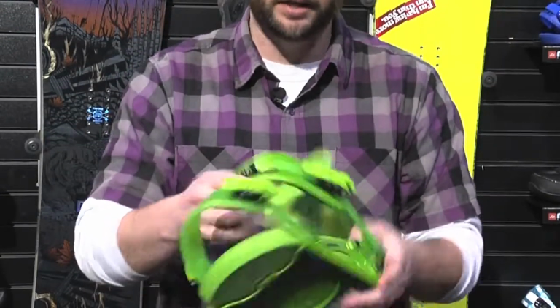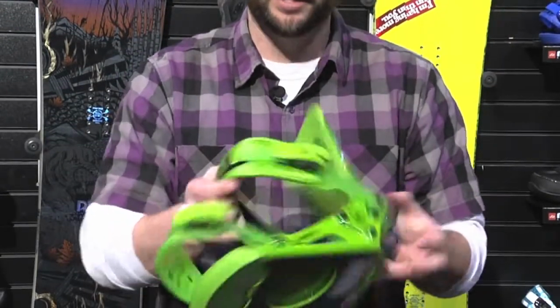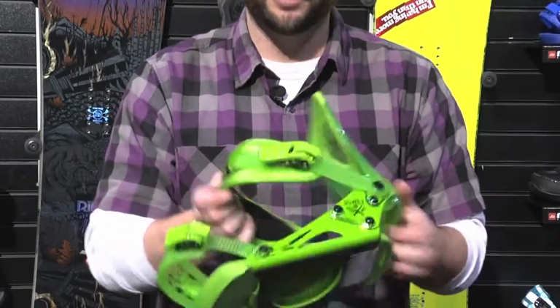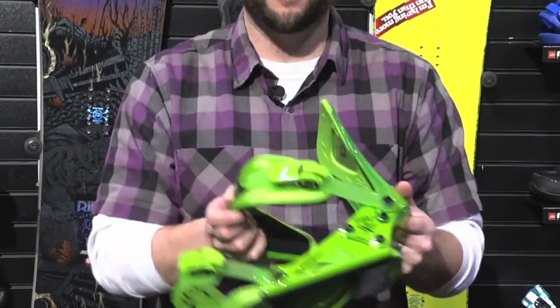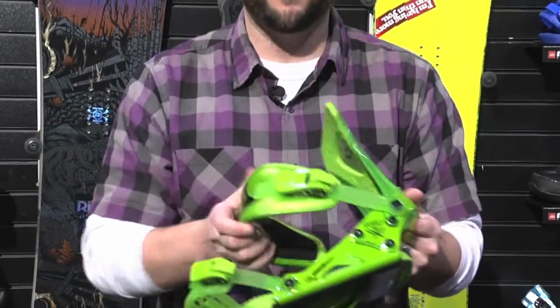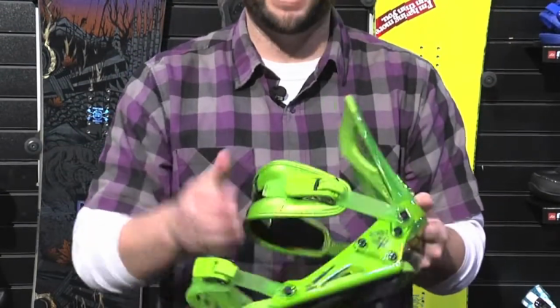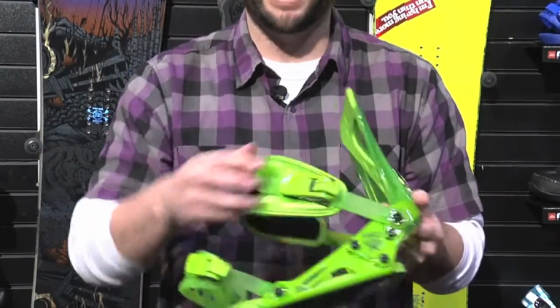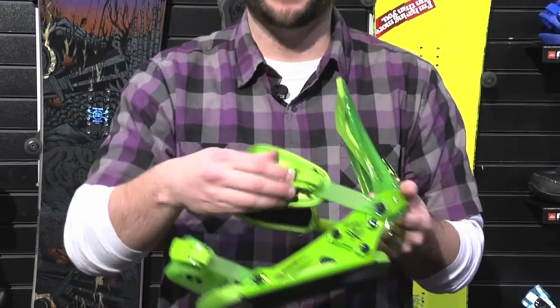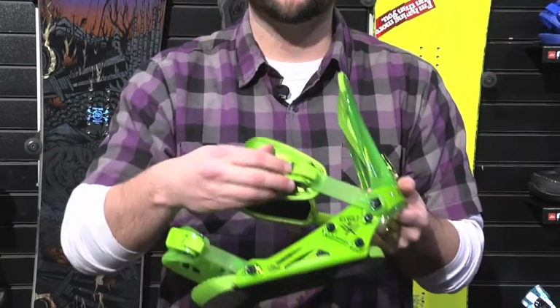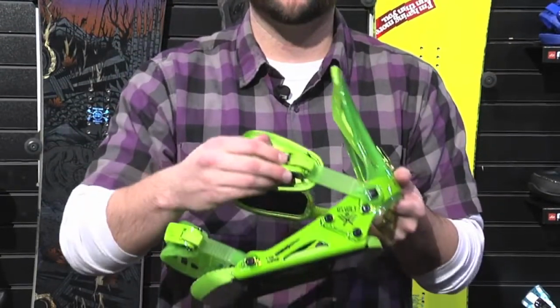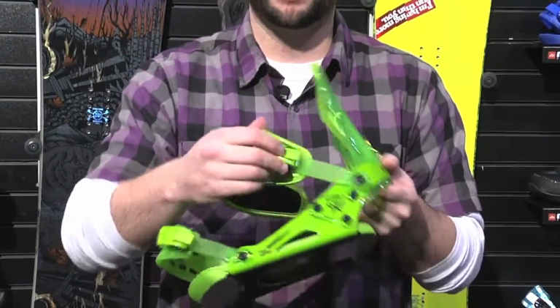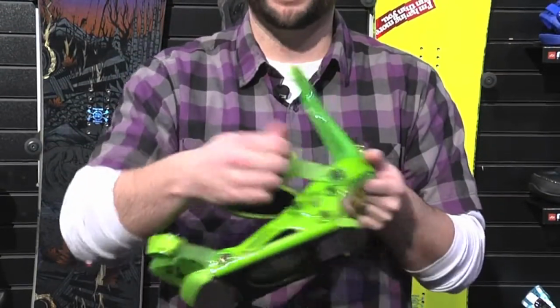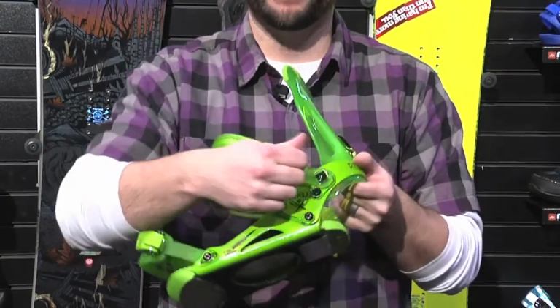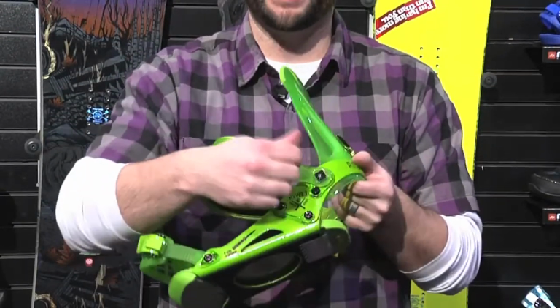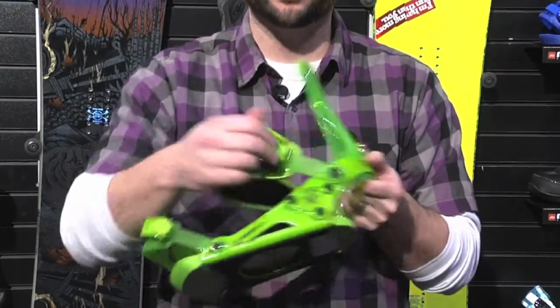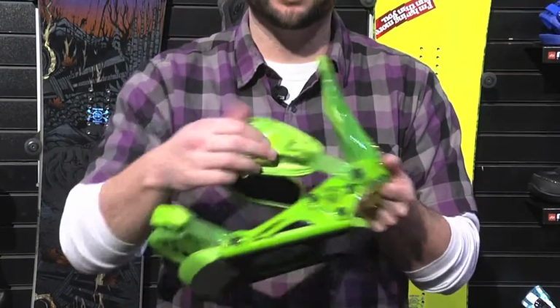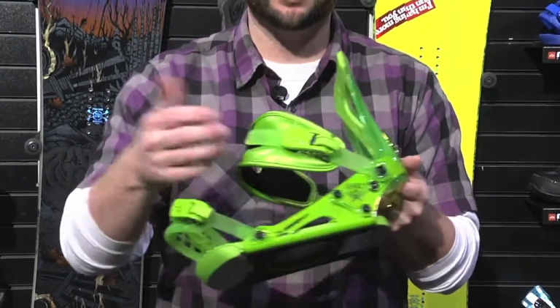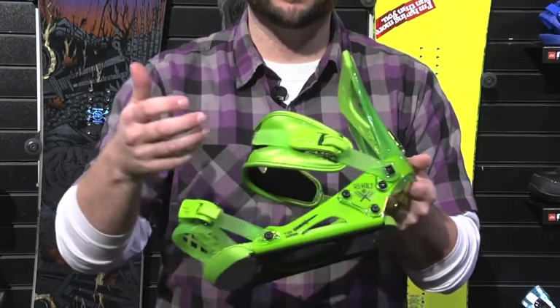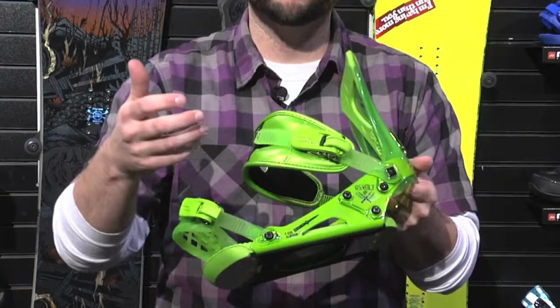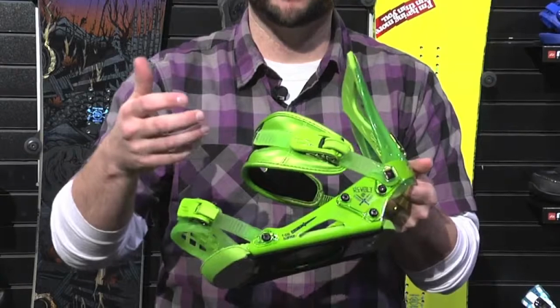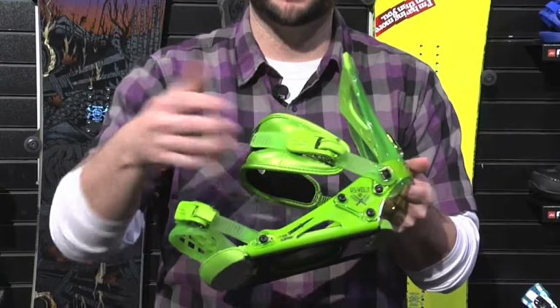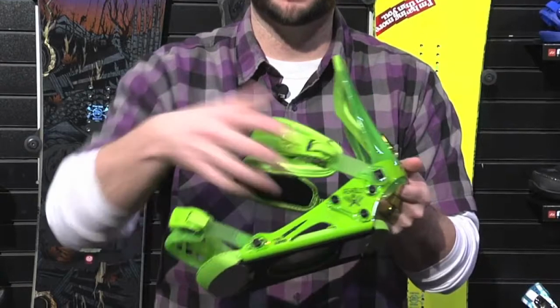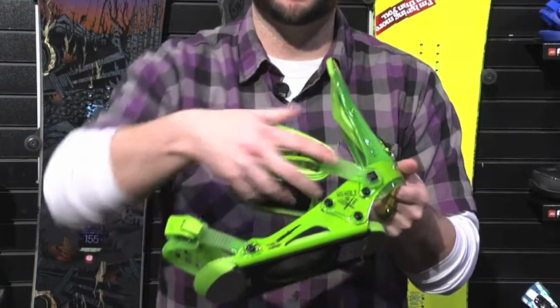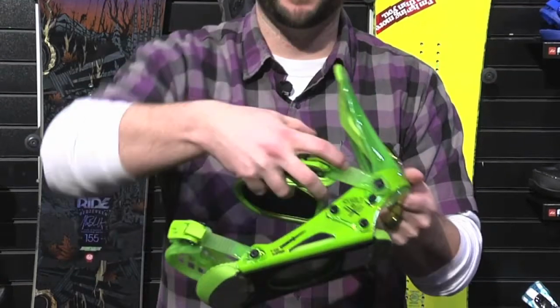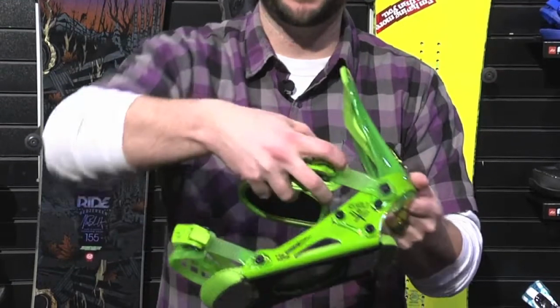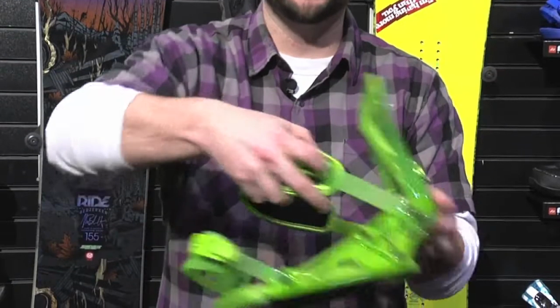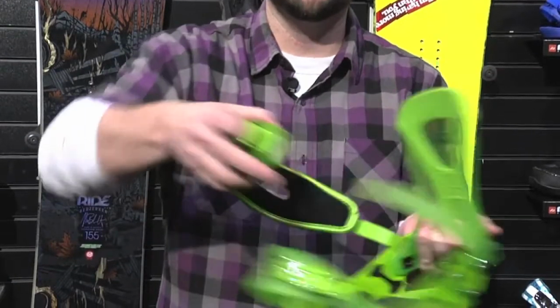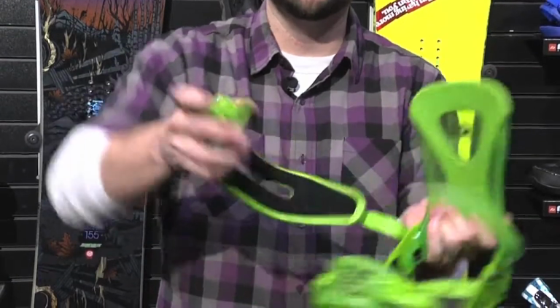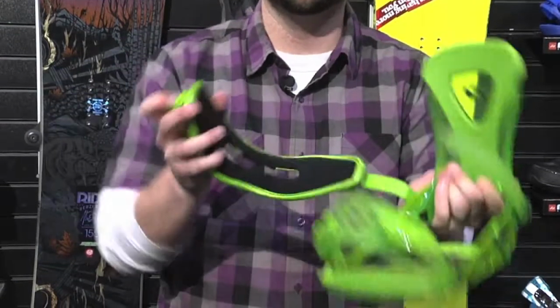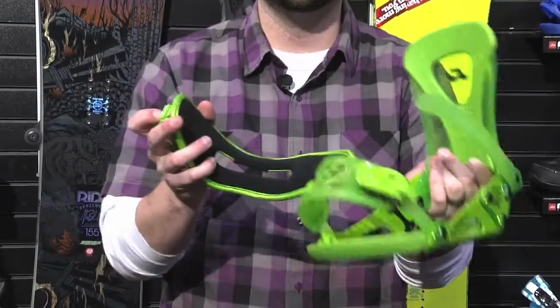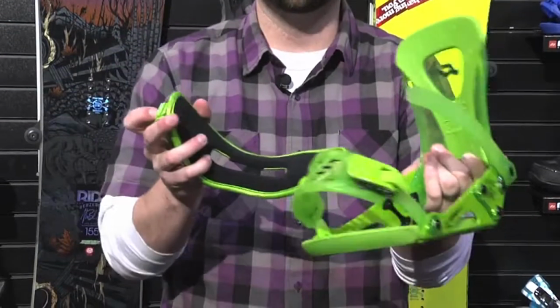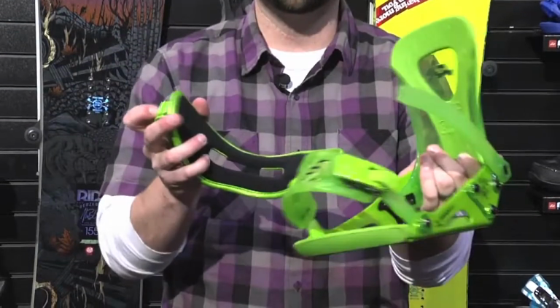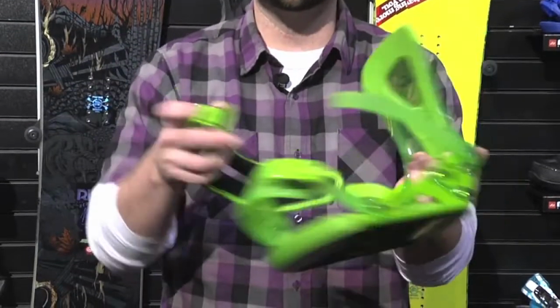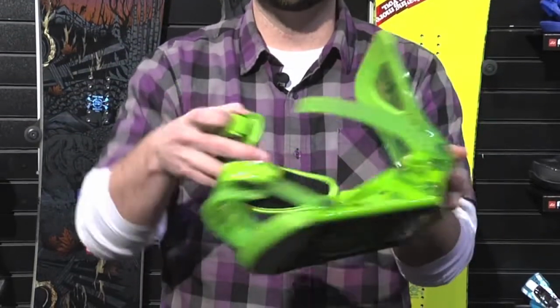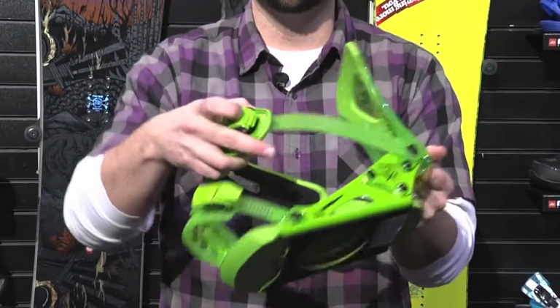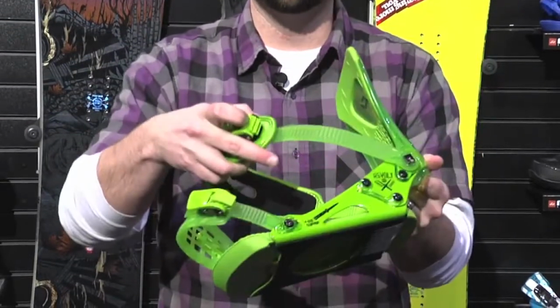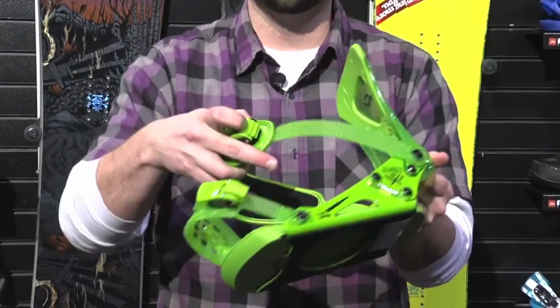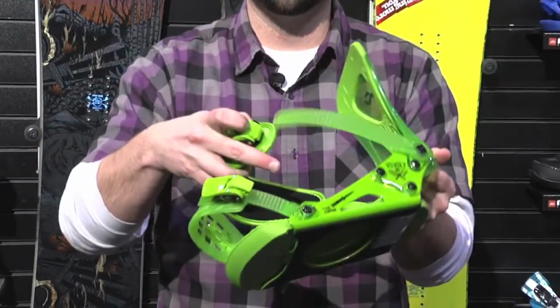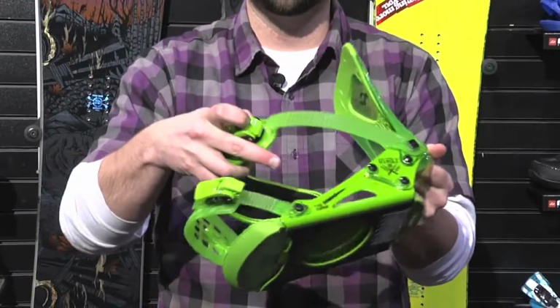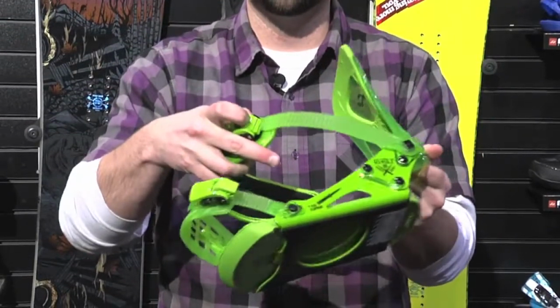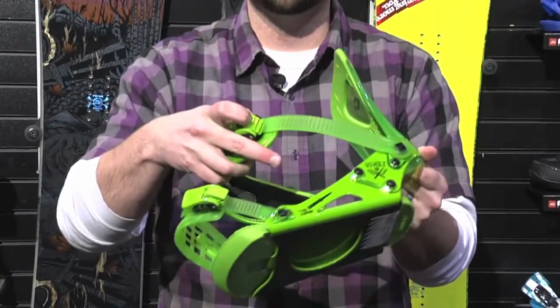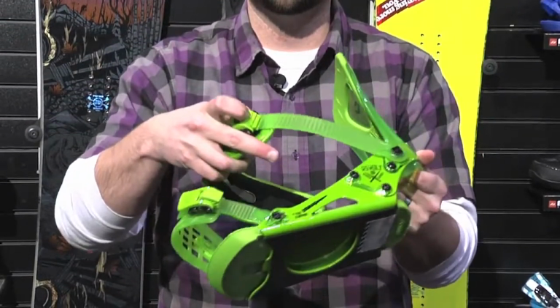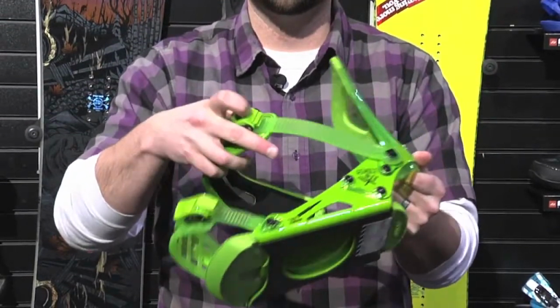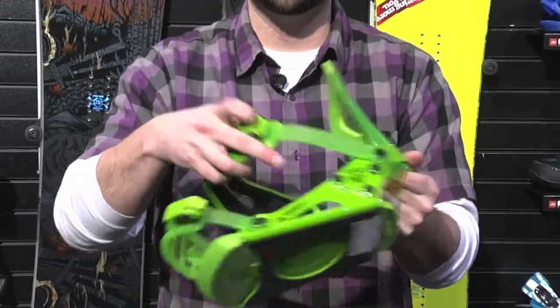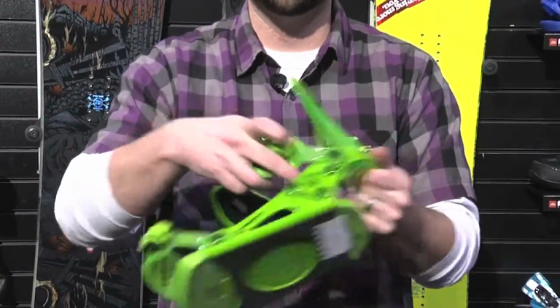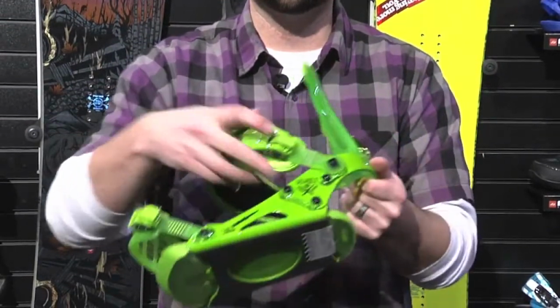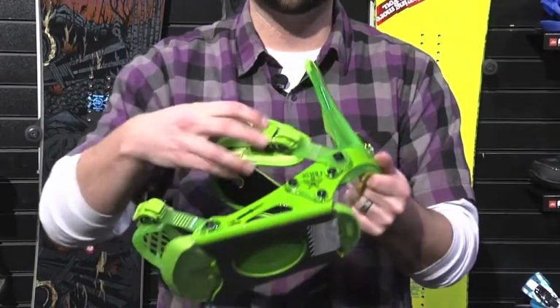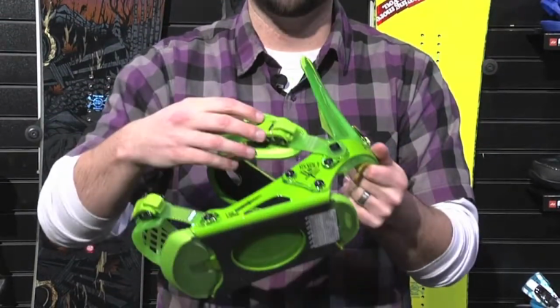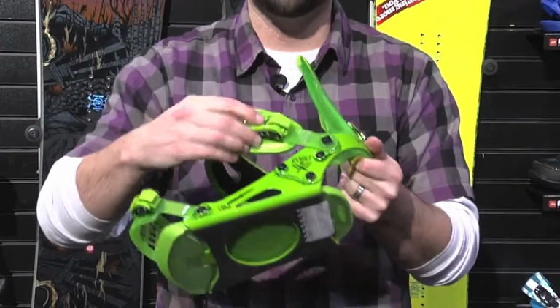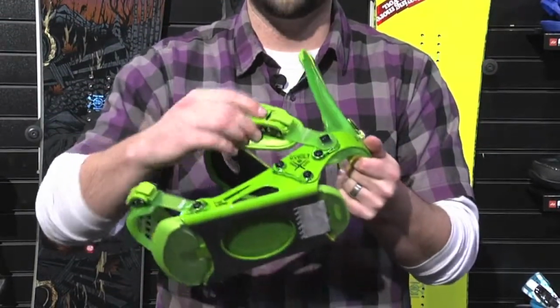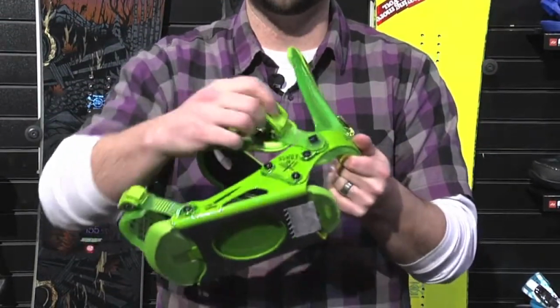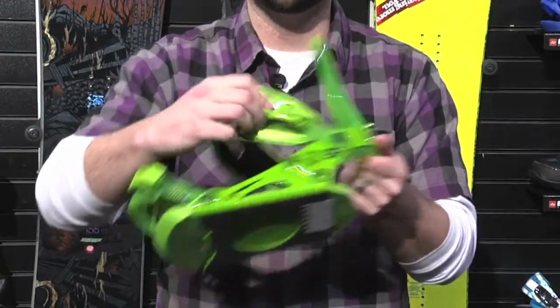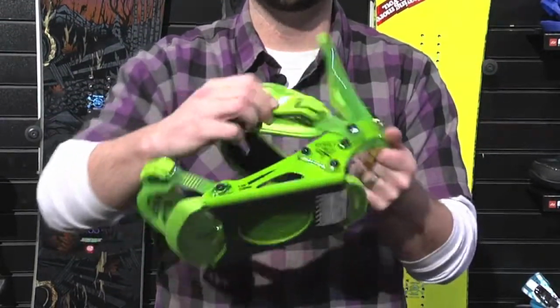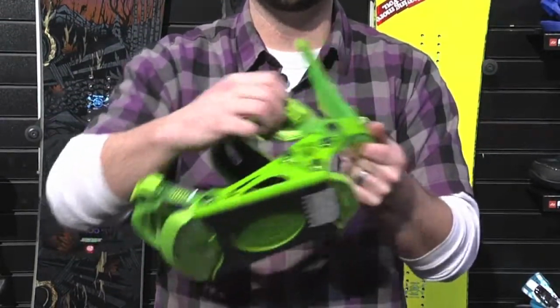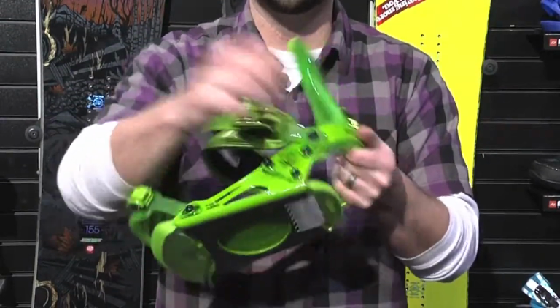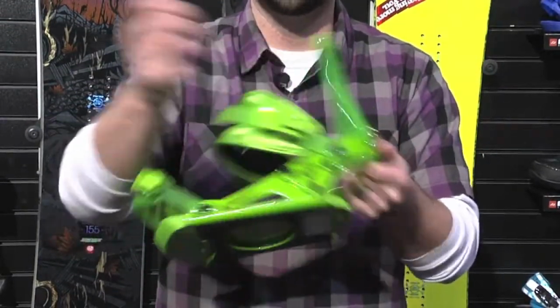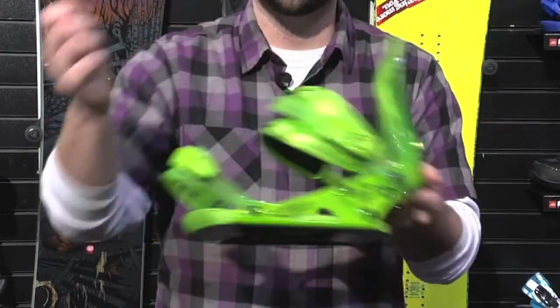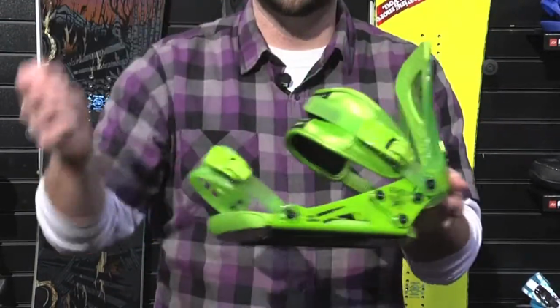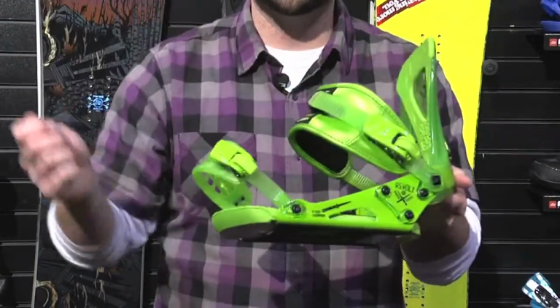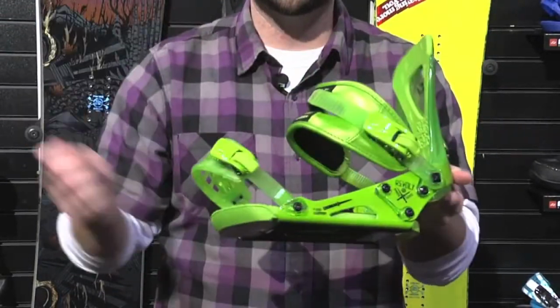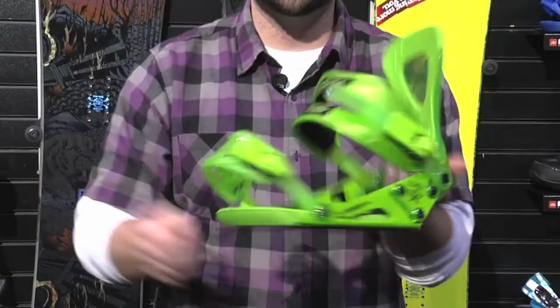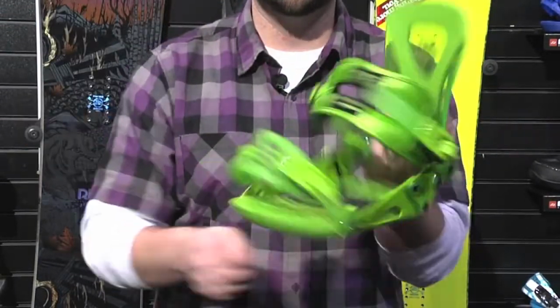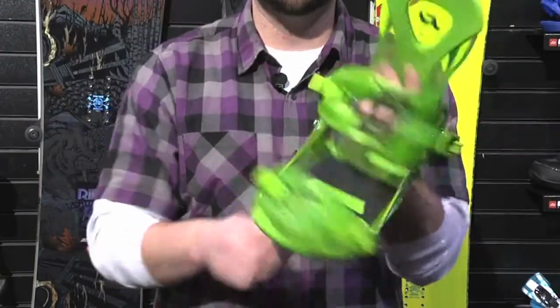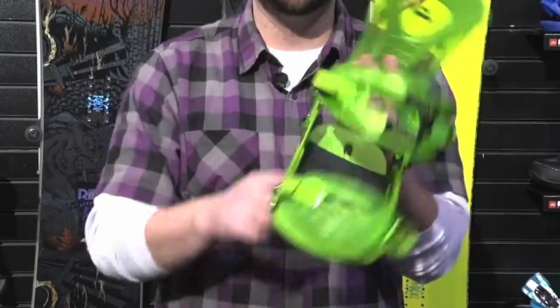You're going to find Astro Glide ratchets on this binding. Very smooth, very easy to use, don't bind up. Nice and simple.